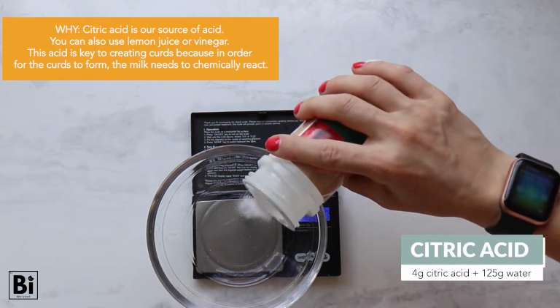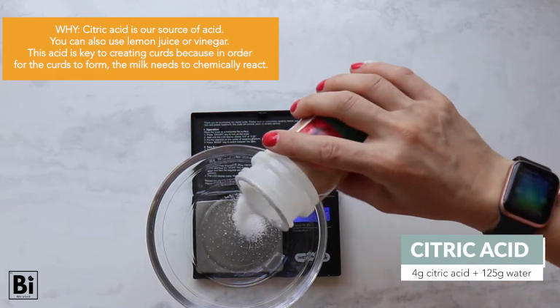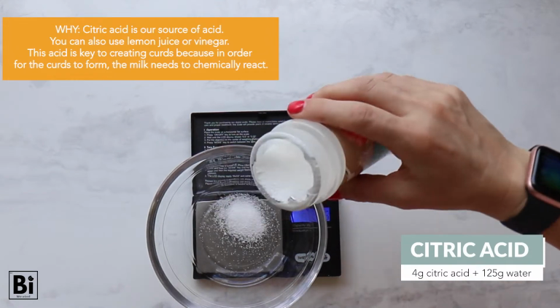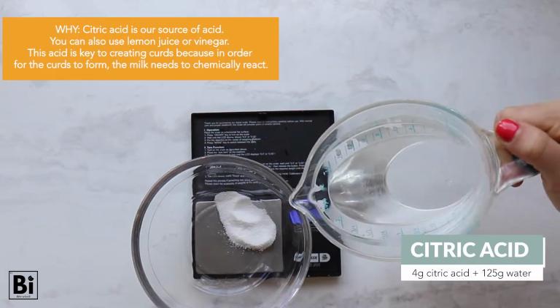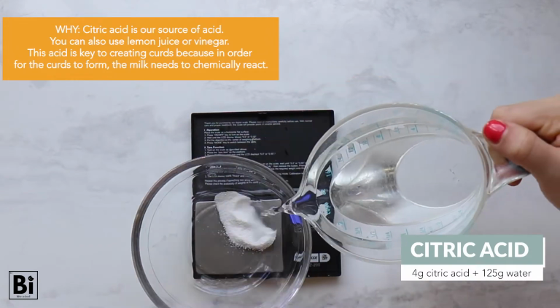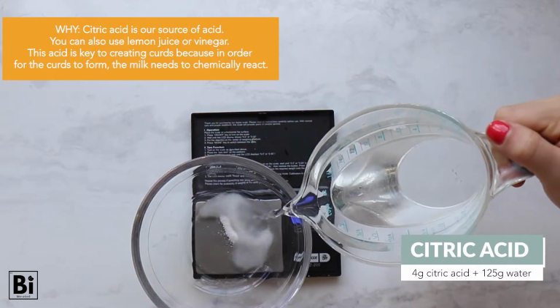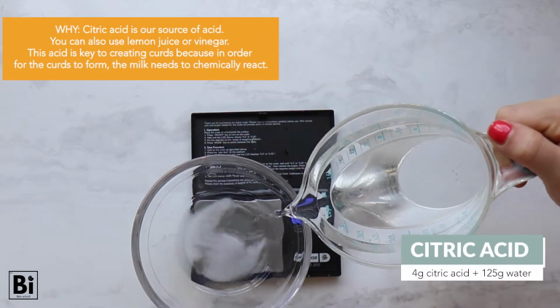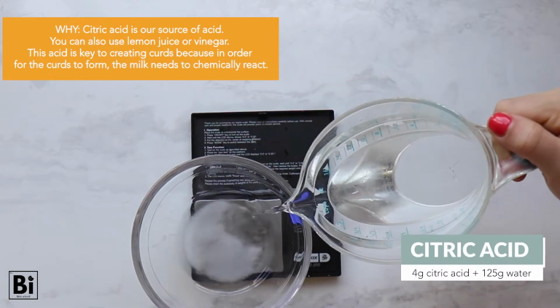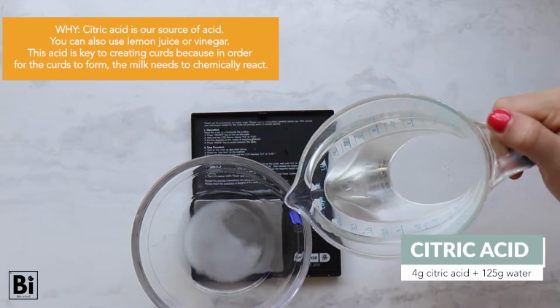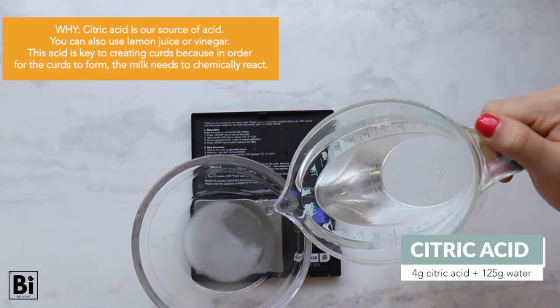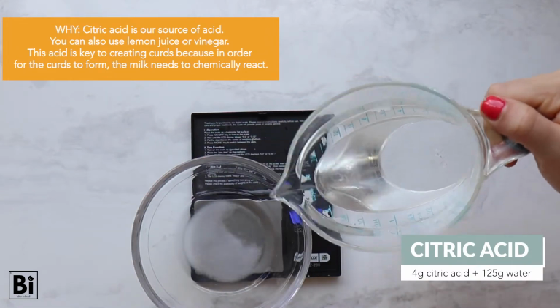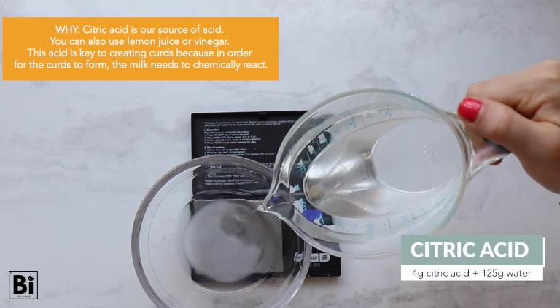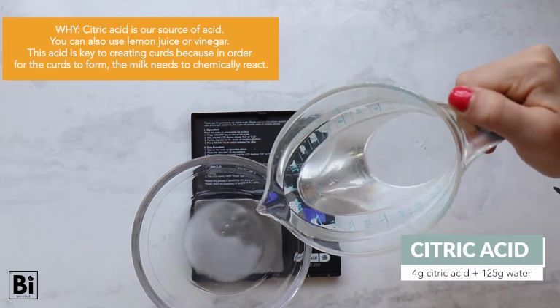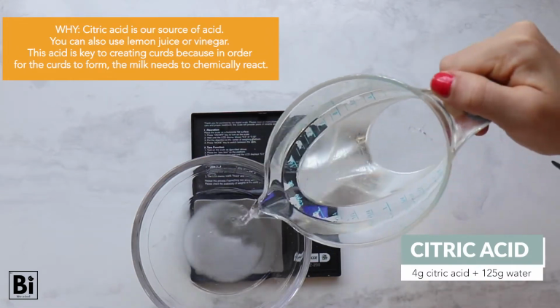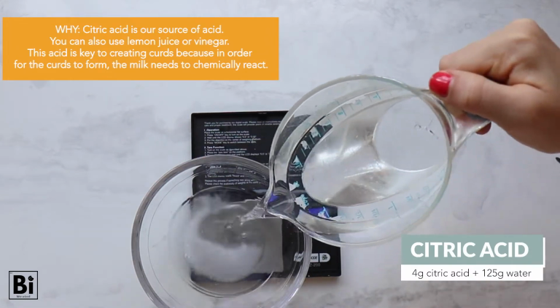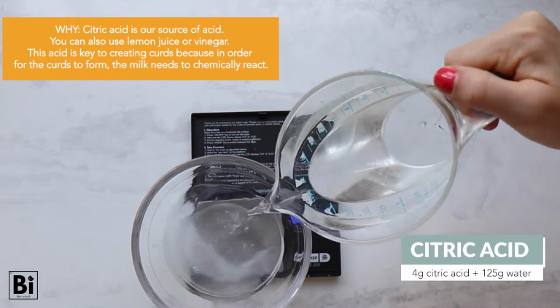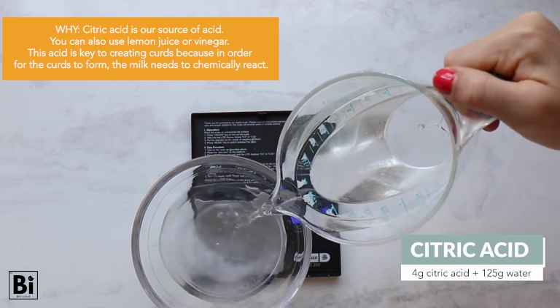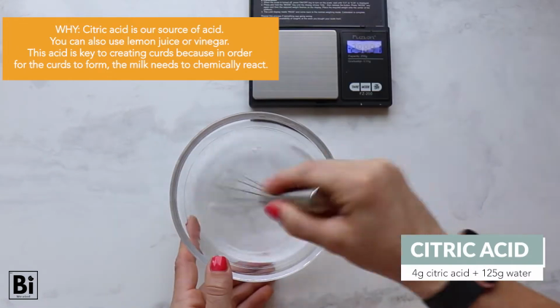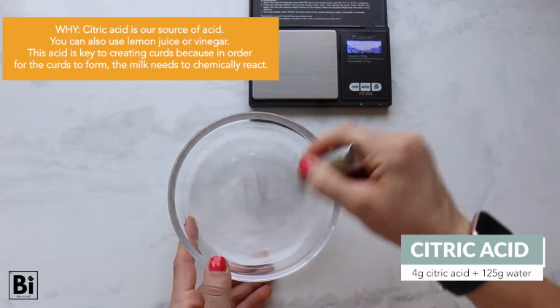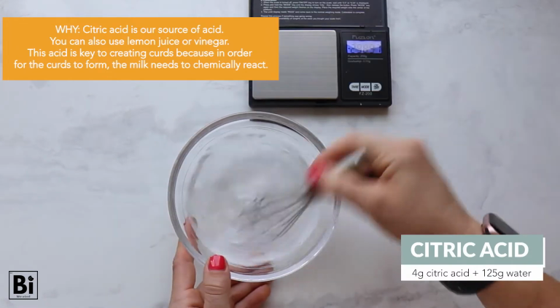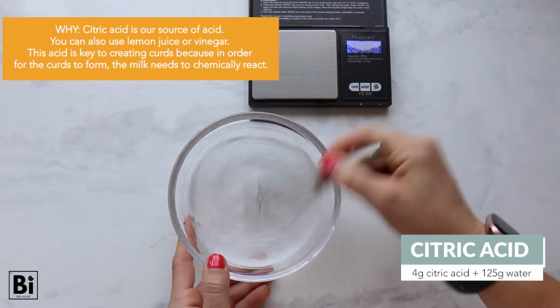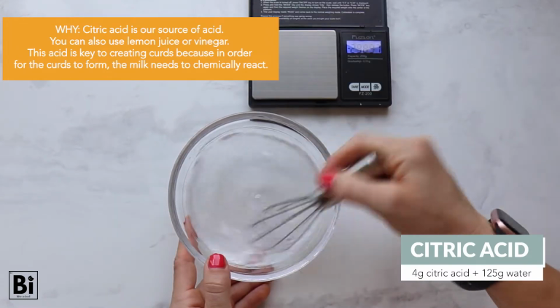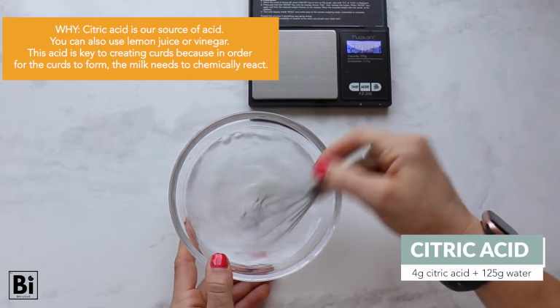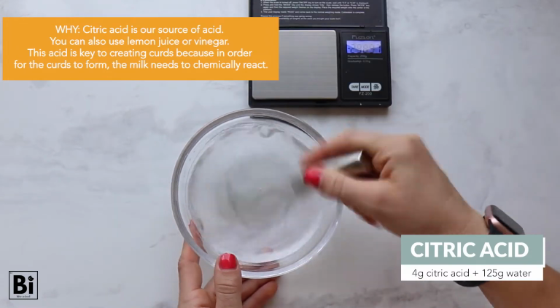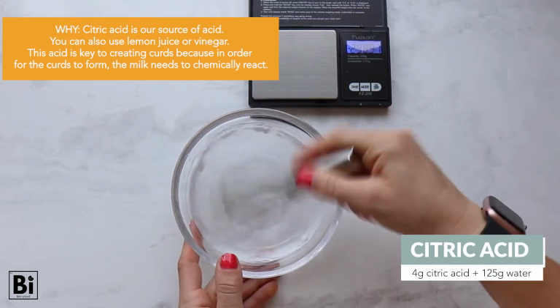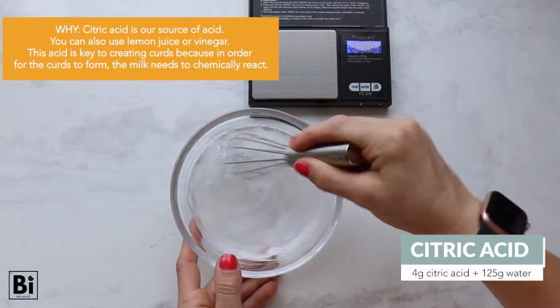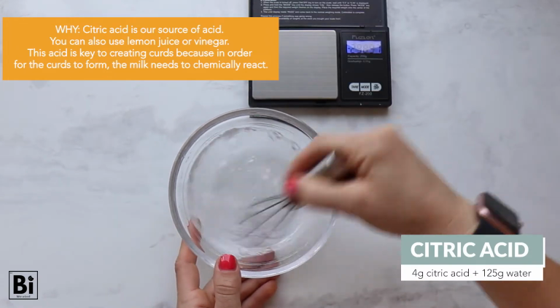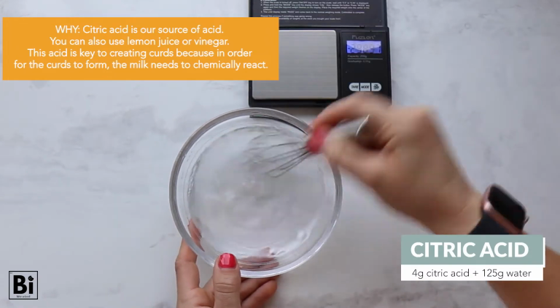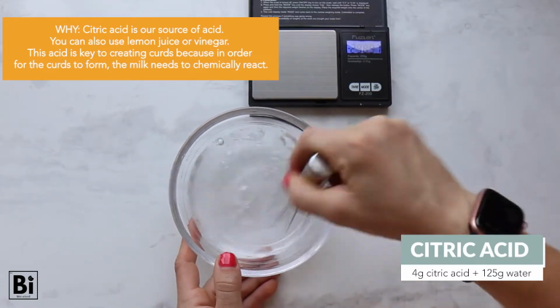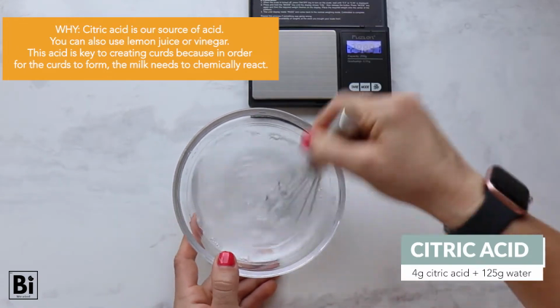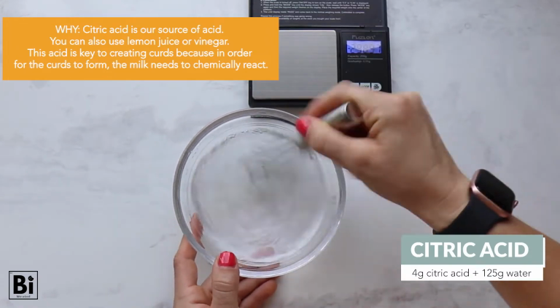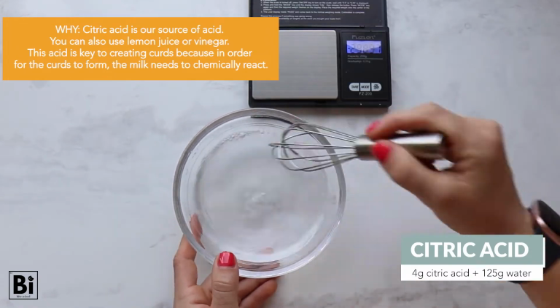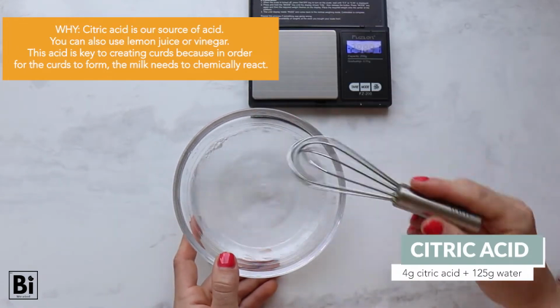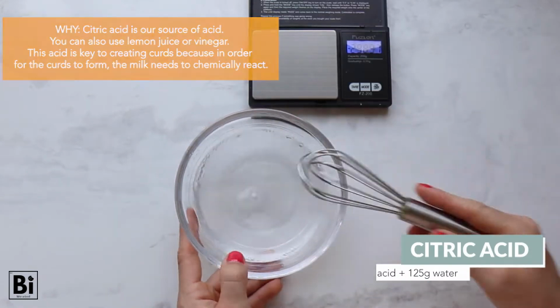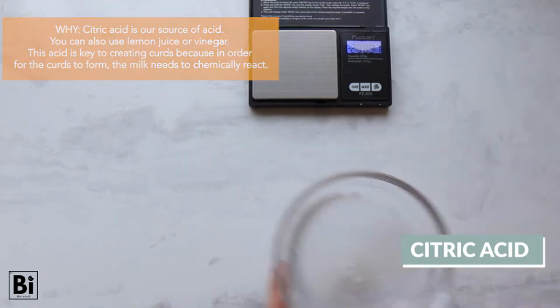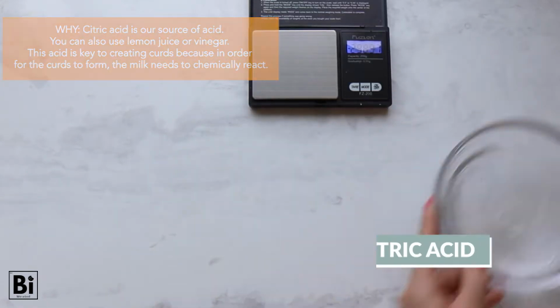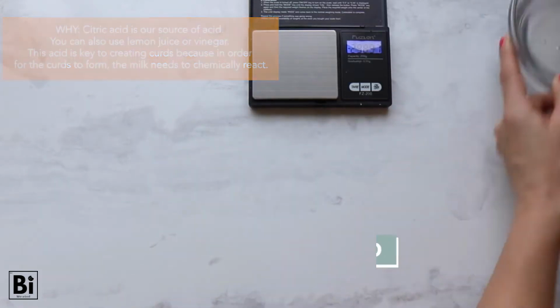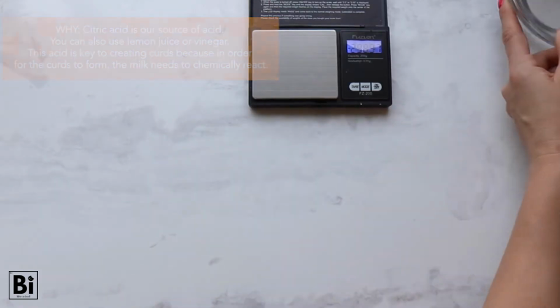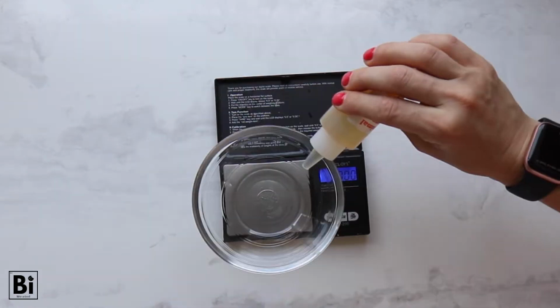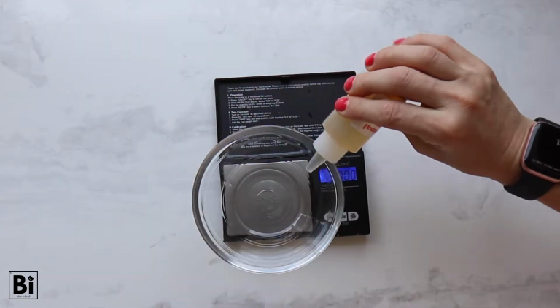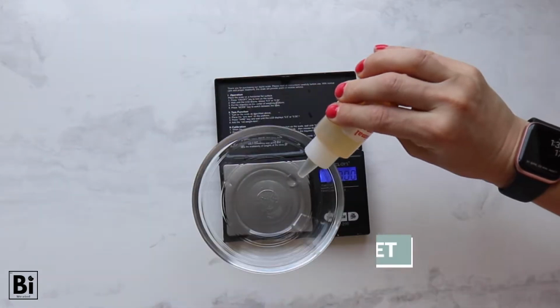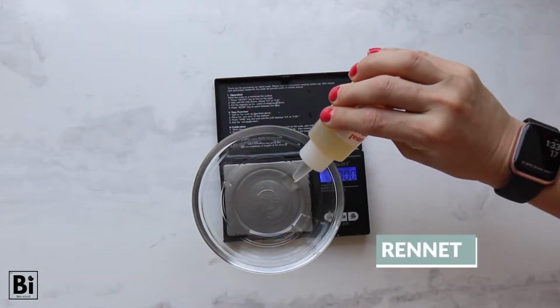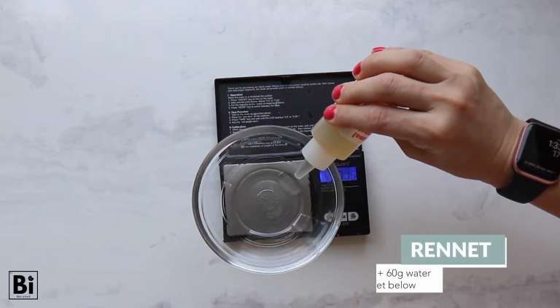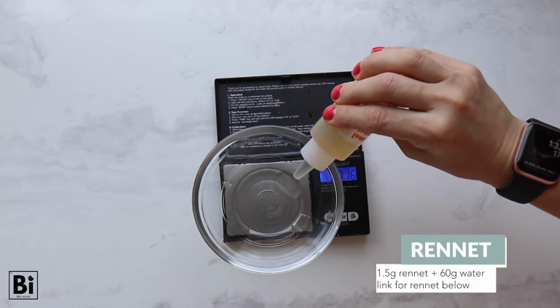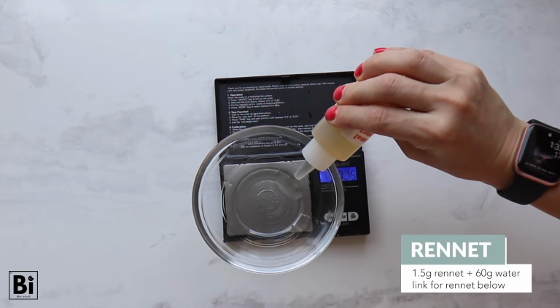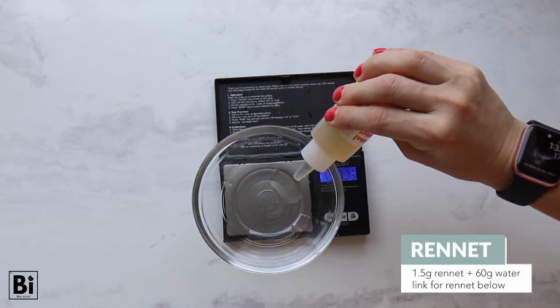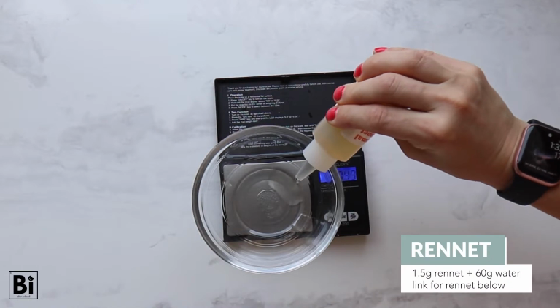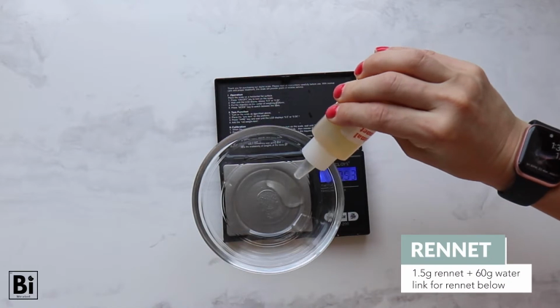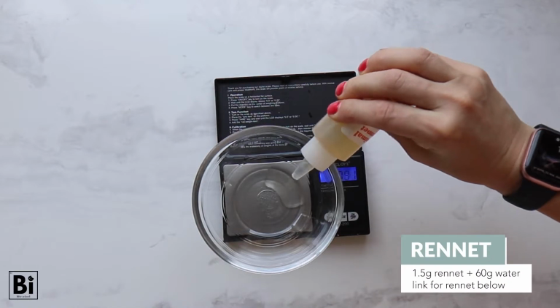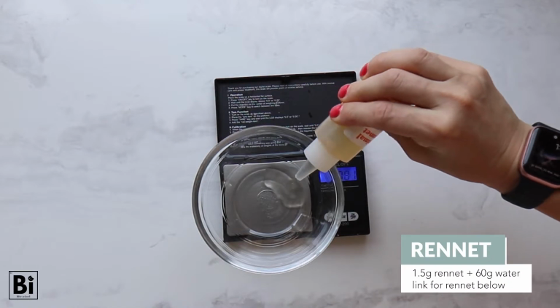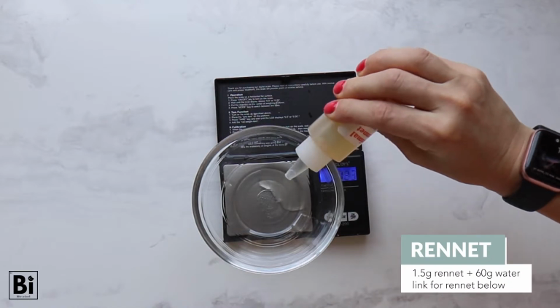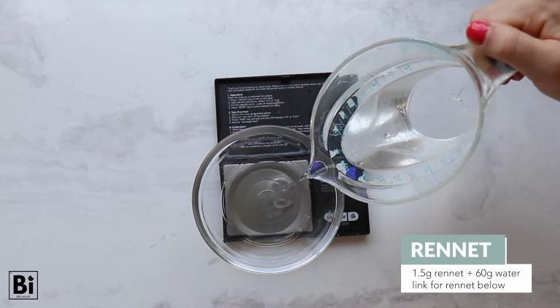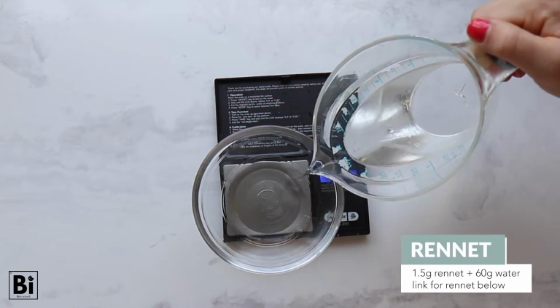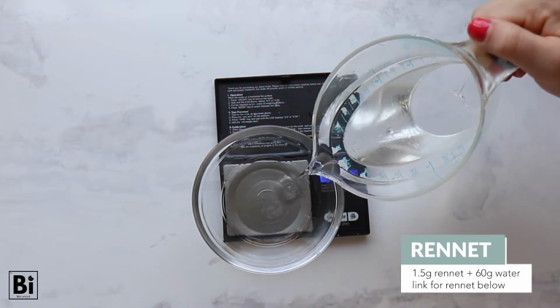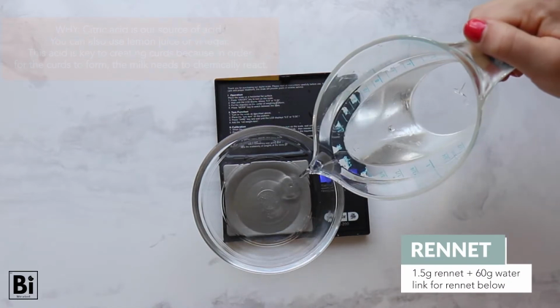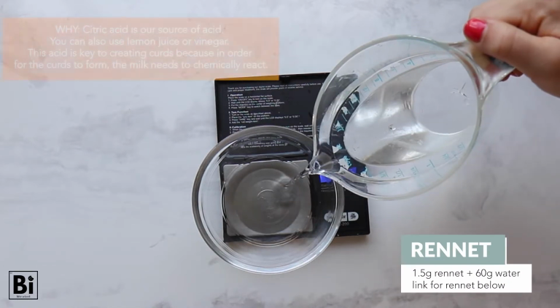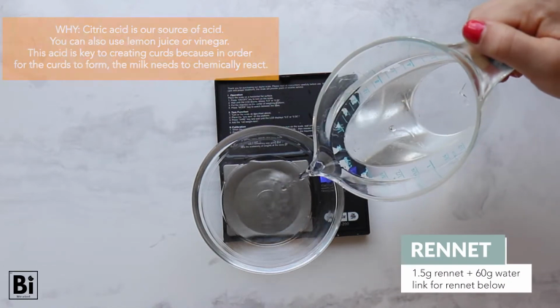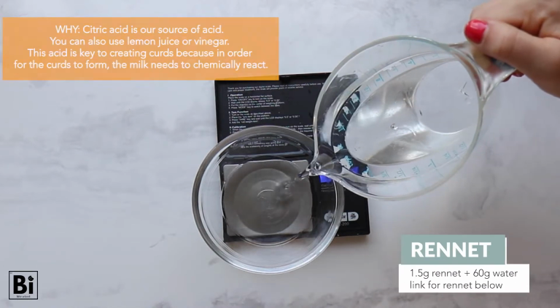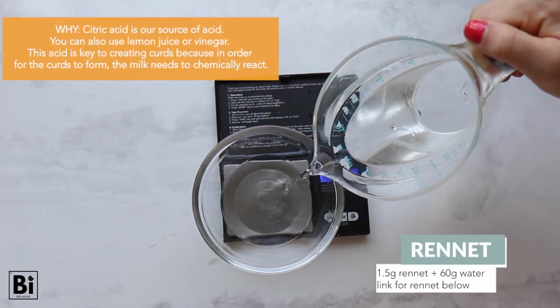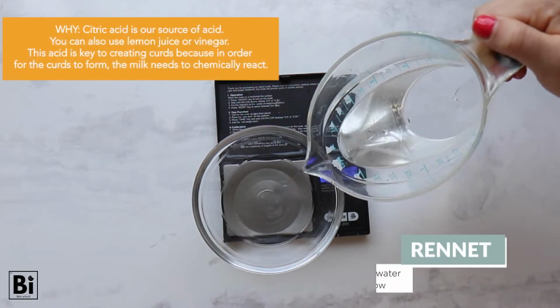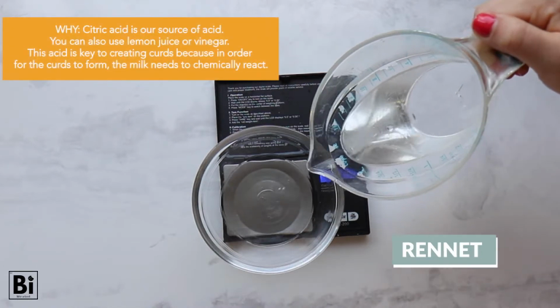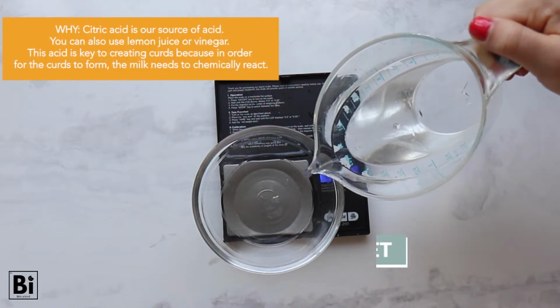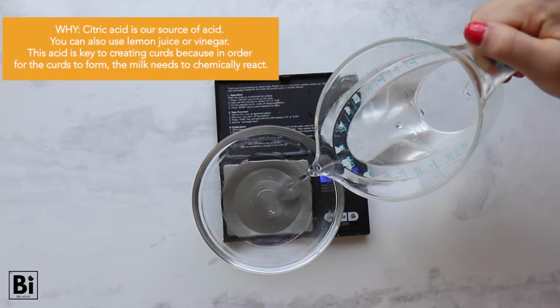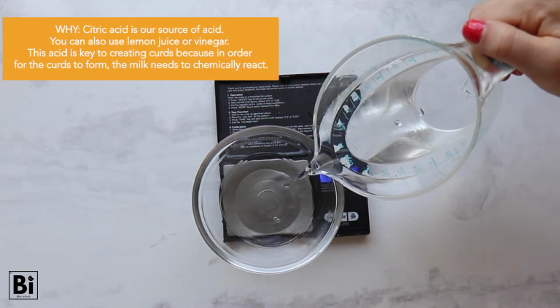In one bowl, add citric acid and water and stir vigorously. In another small bowl, add the rennet and water and also stir that vigorously.